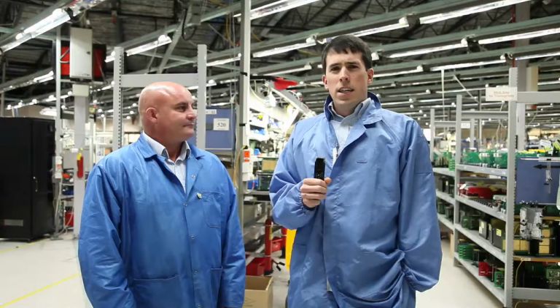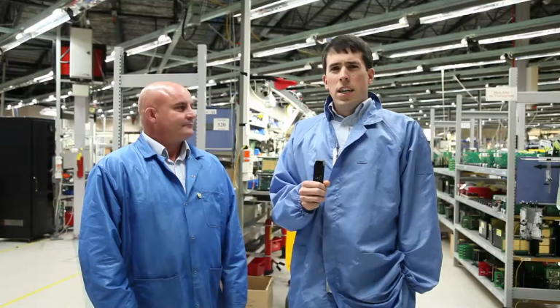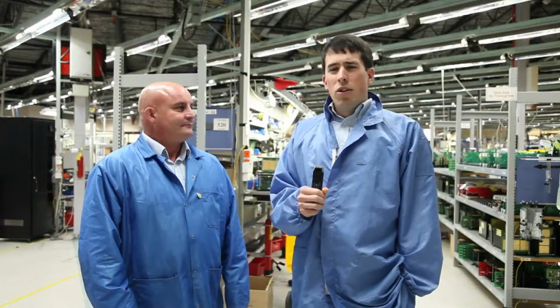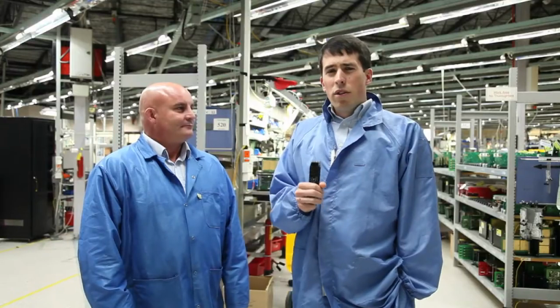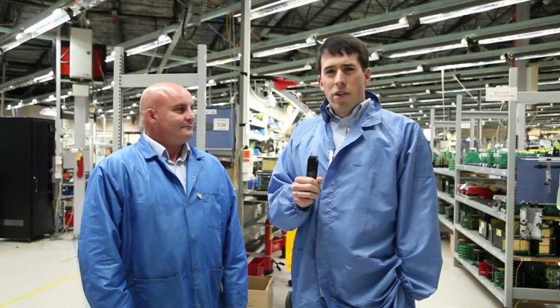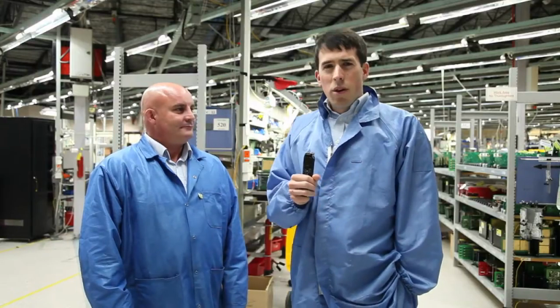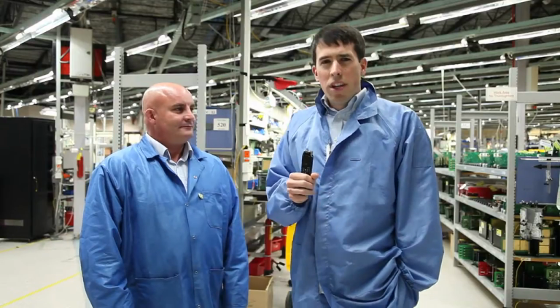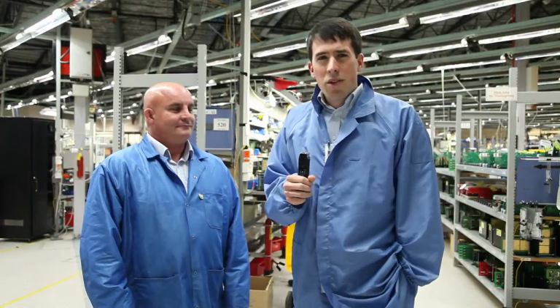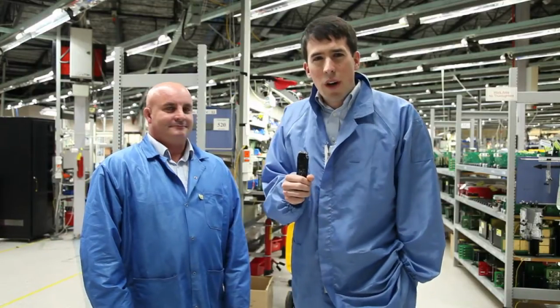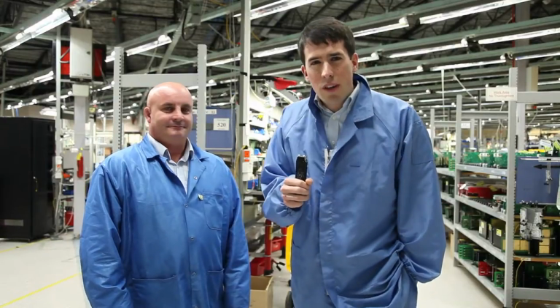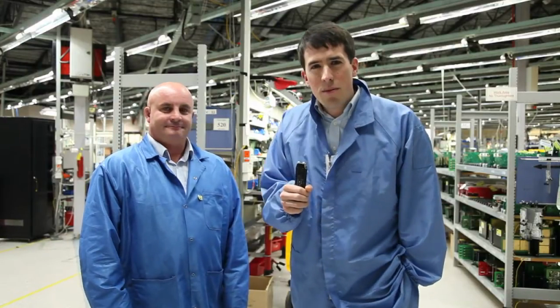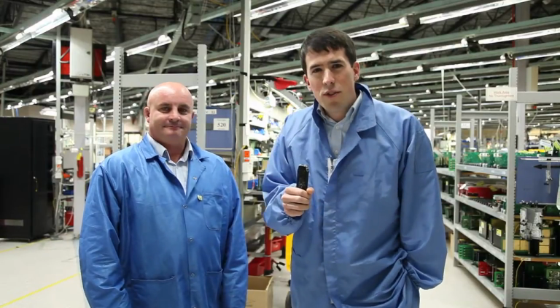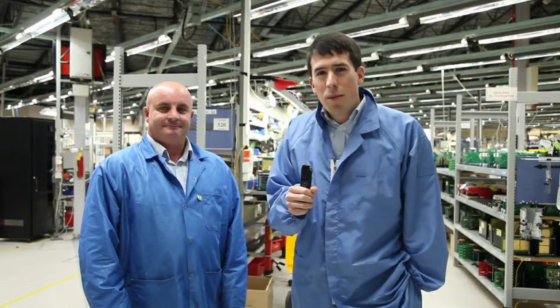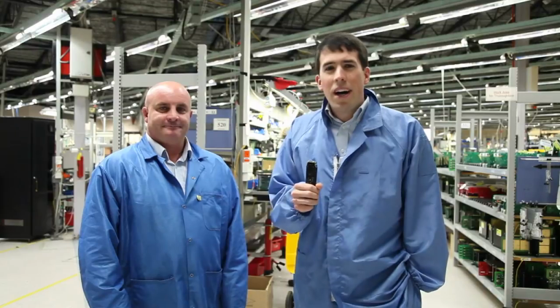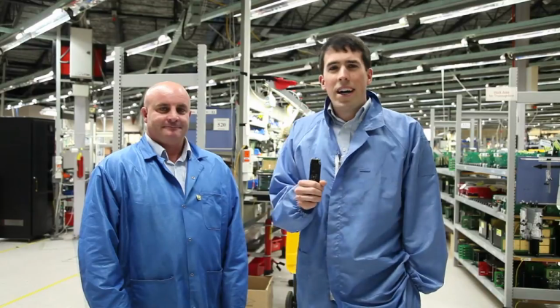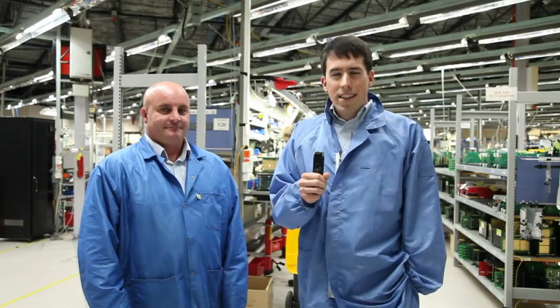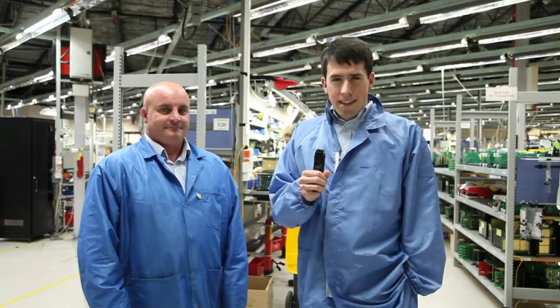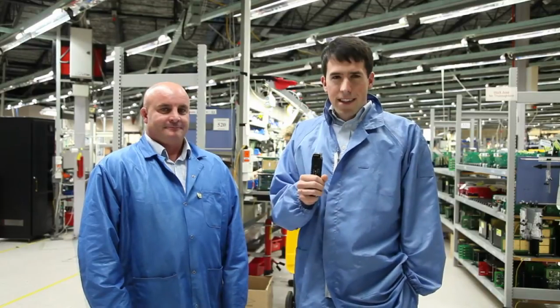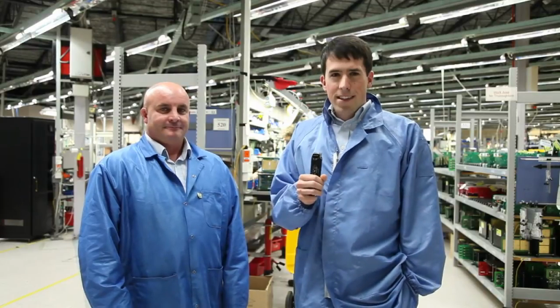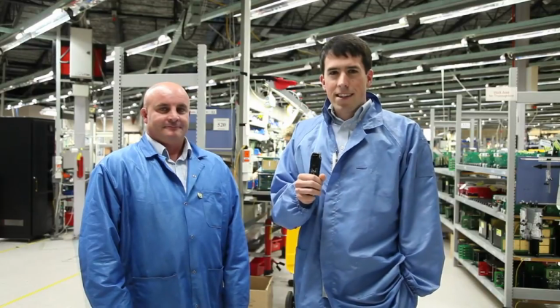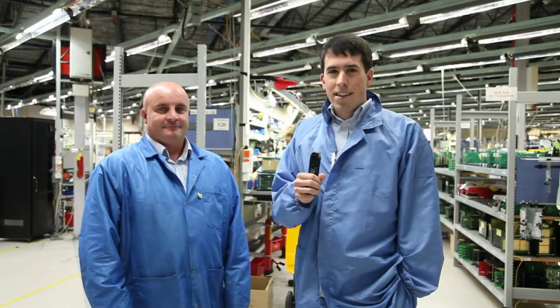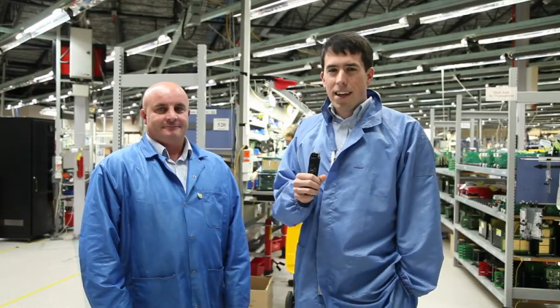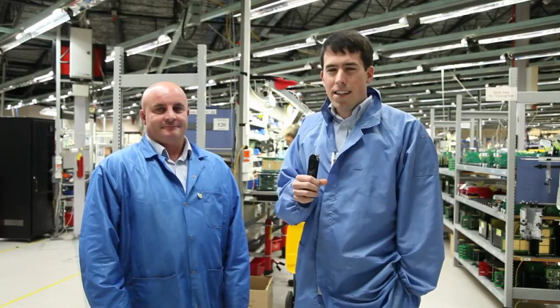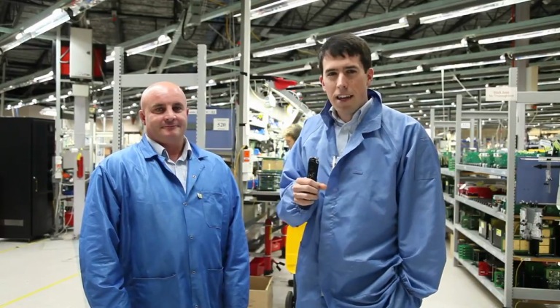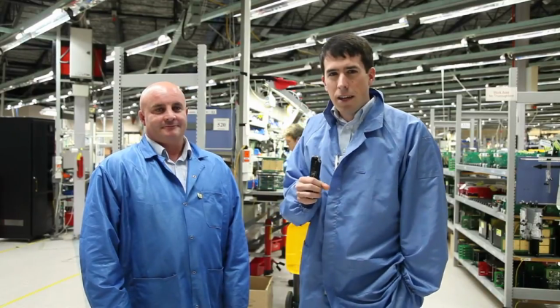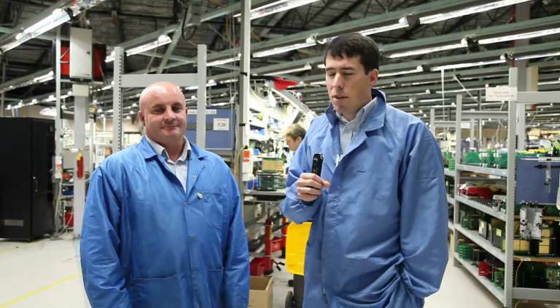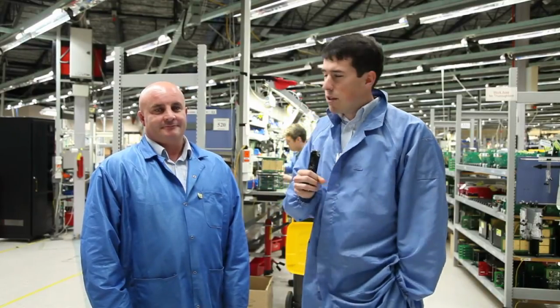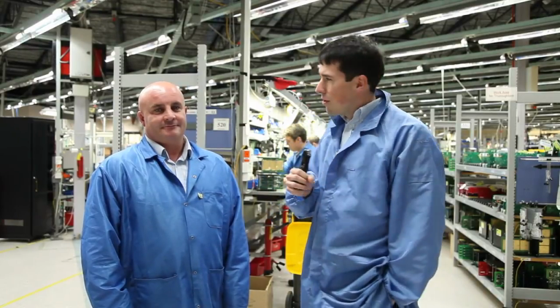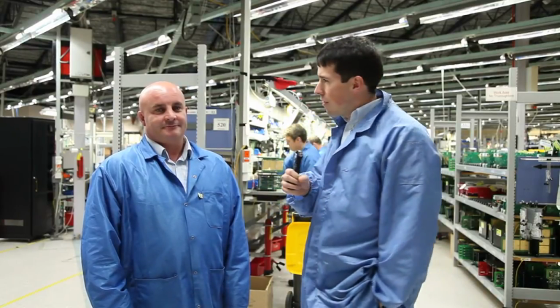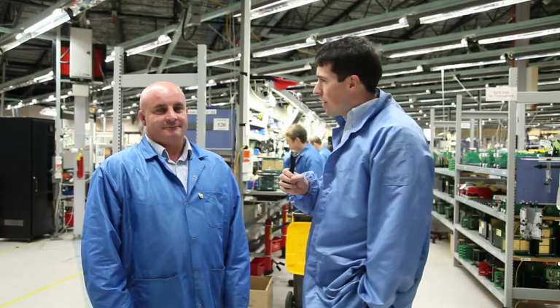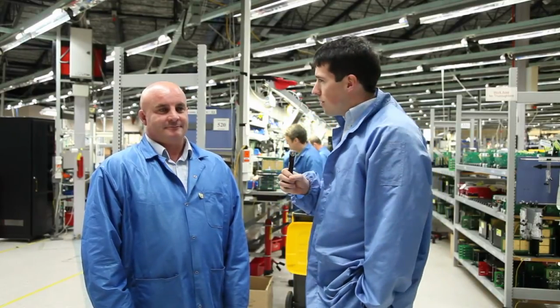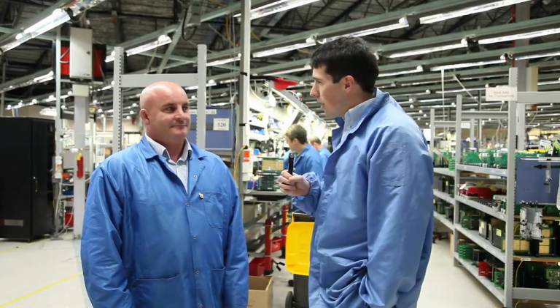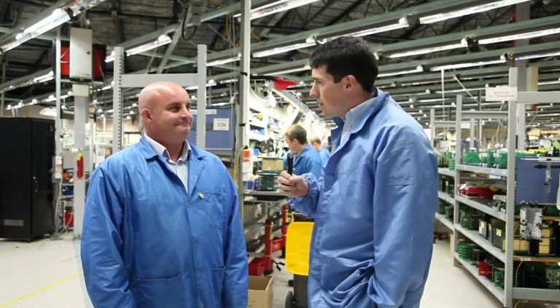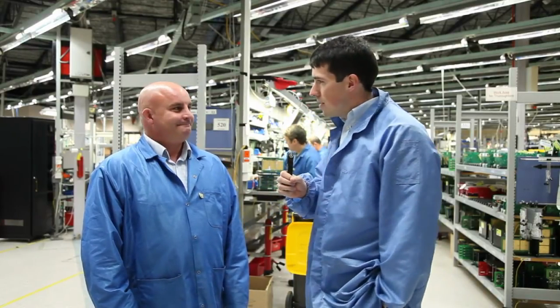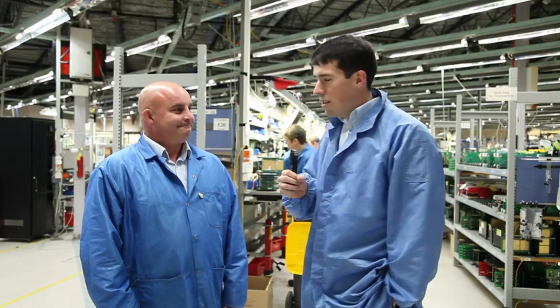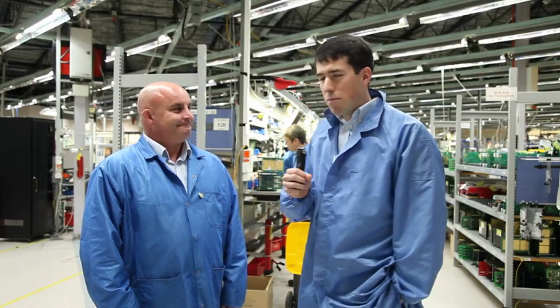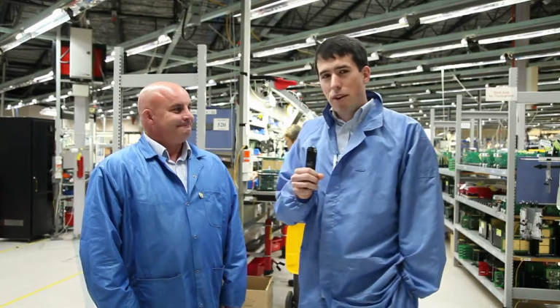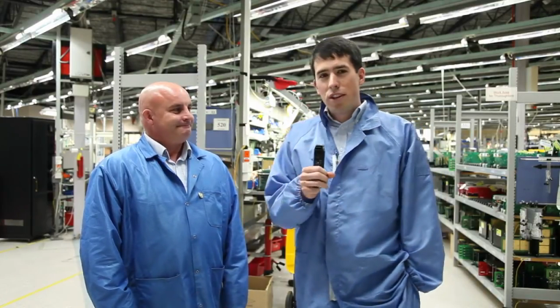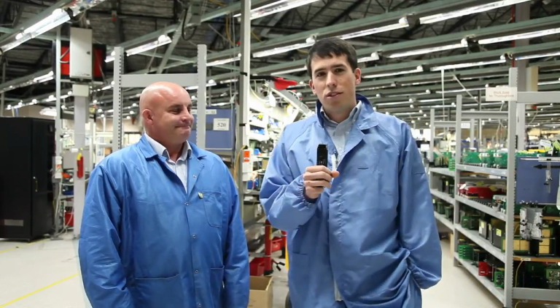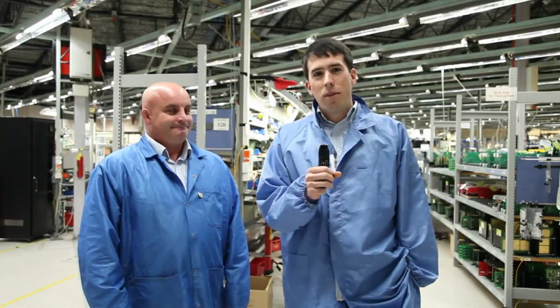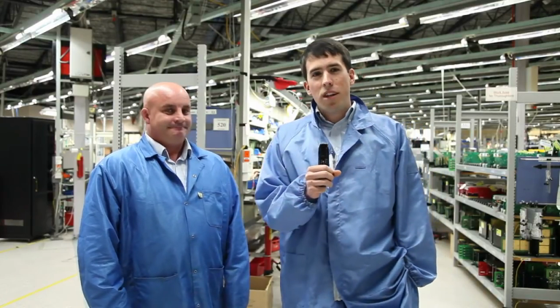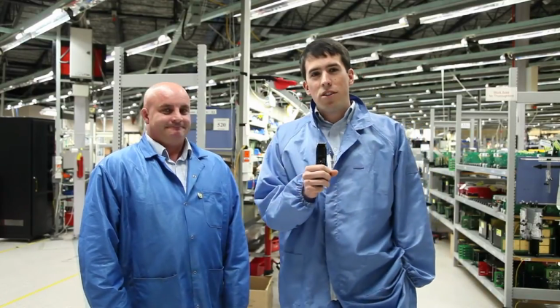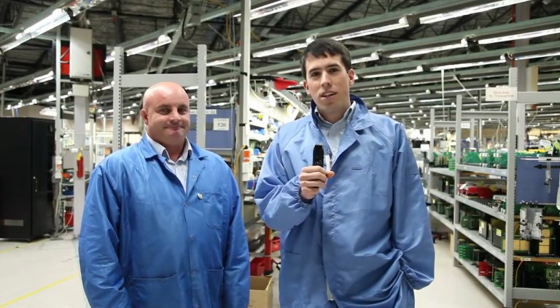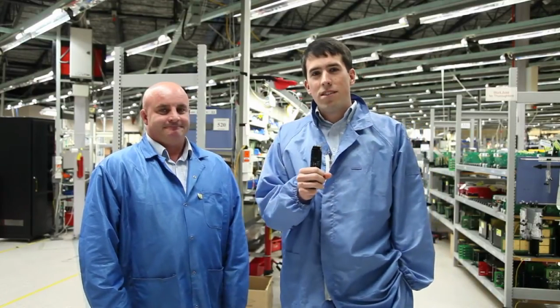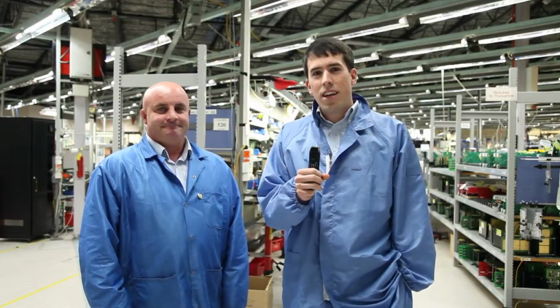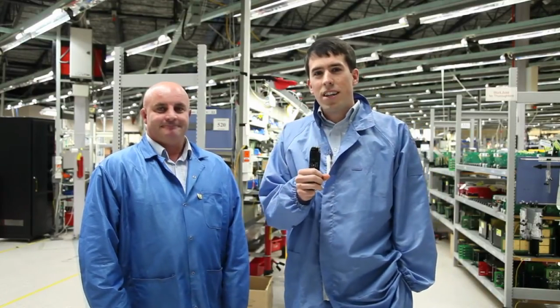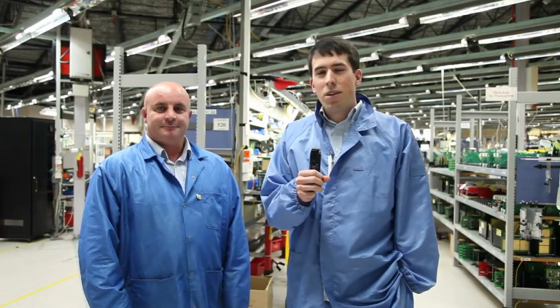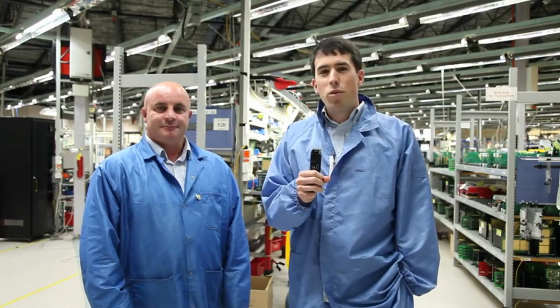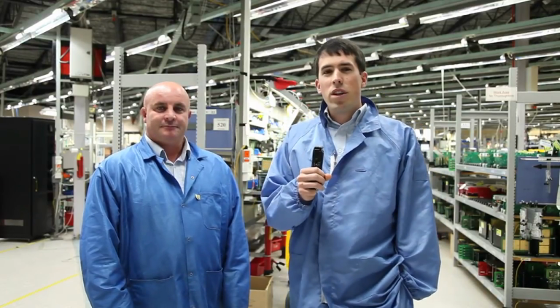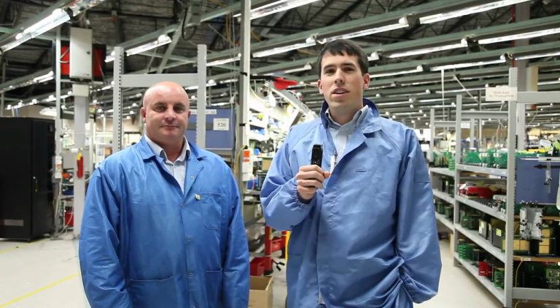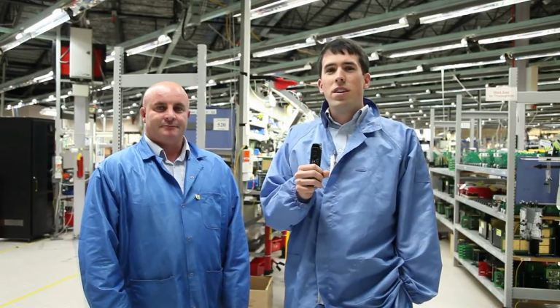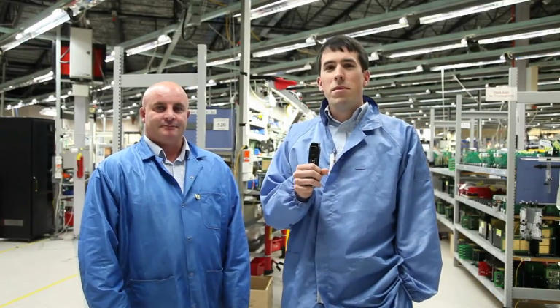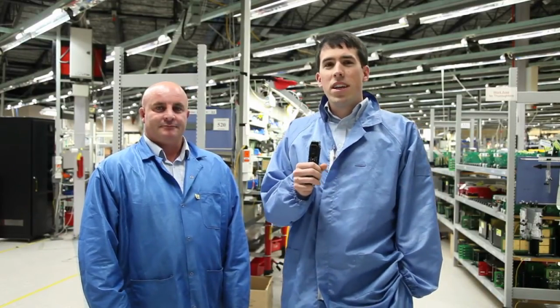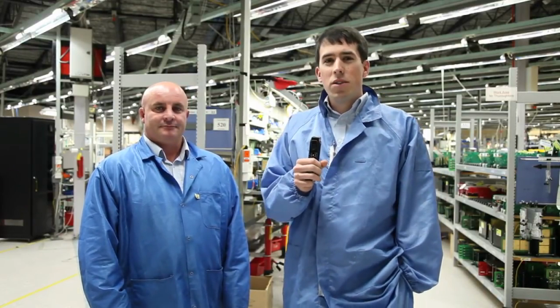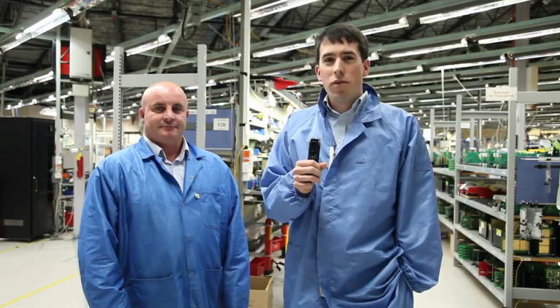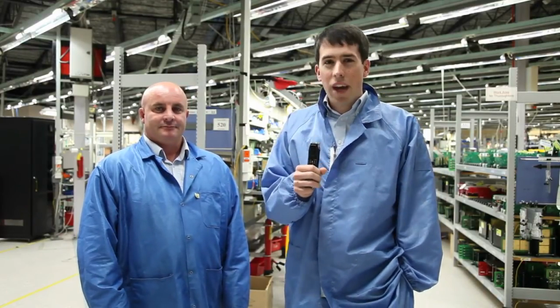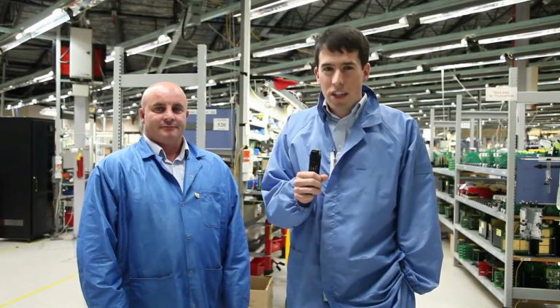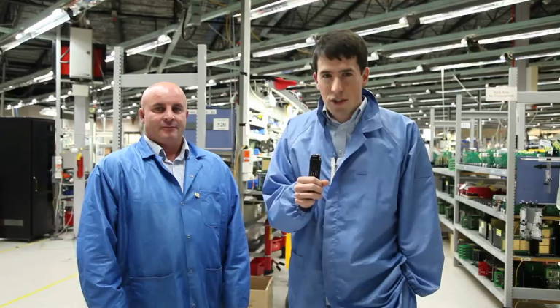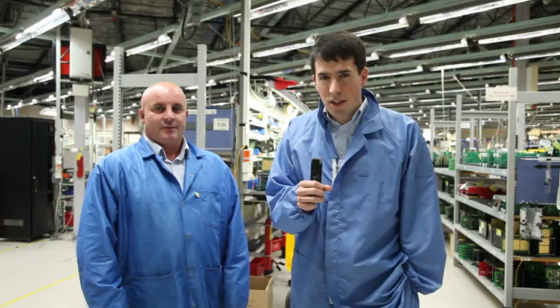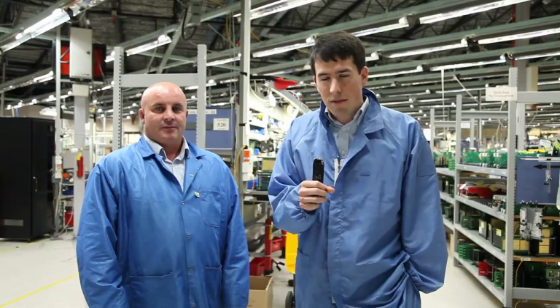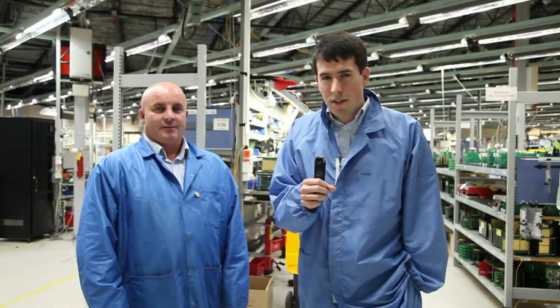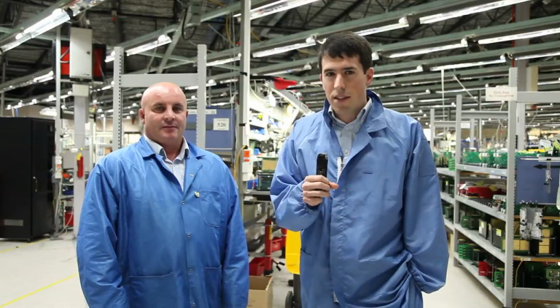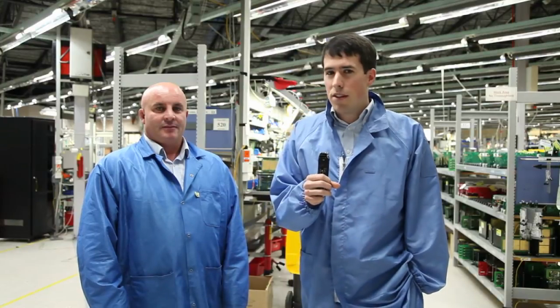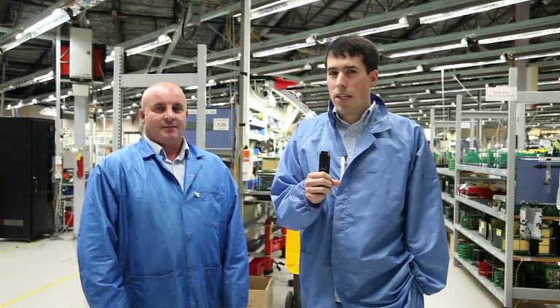Hello everyone, and welcome to Behind the Scenes at Tate. I'm here with Aaron Robinson, Production Manager at Tate, and we are in the manufacturing facility.